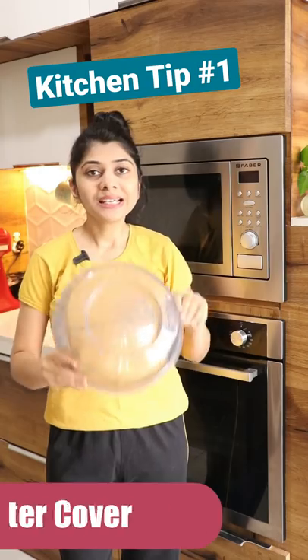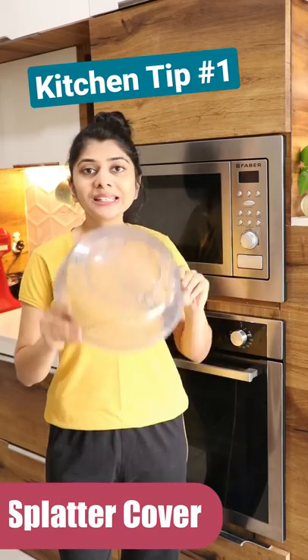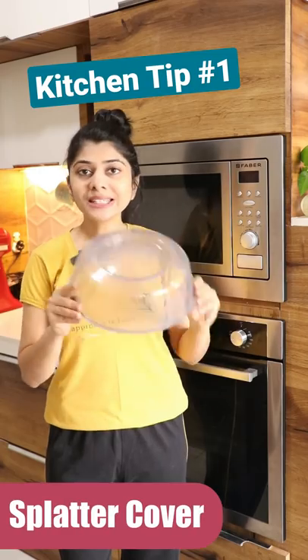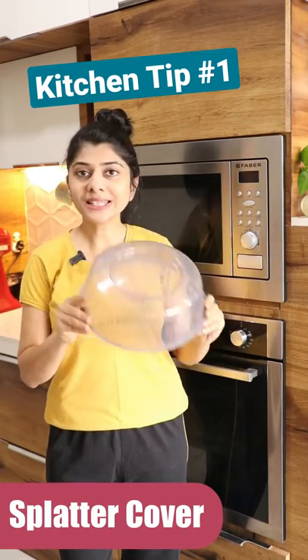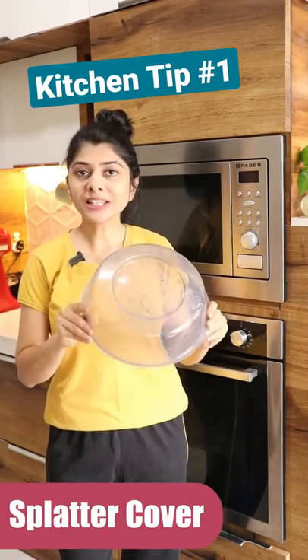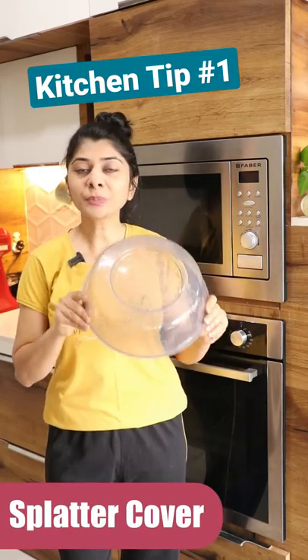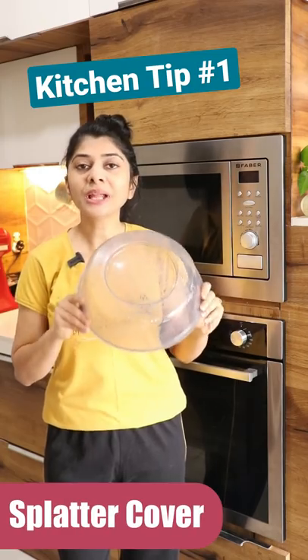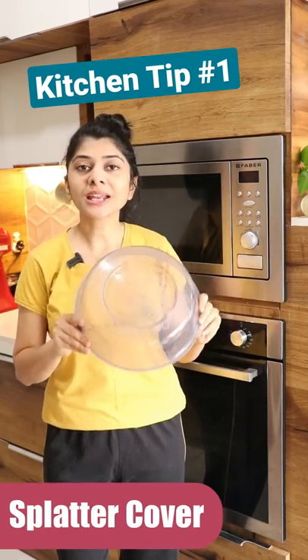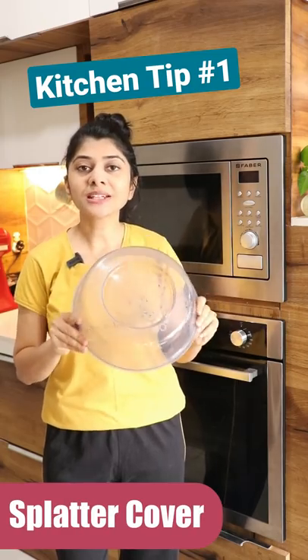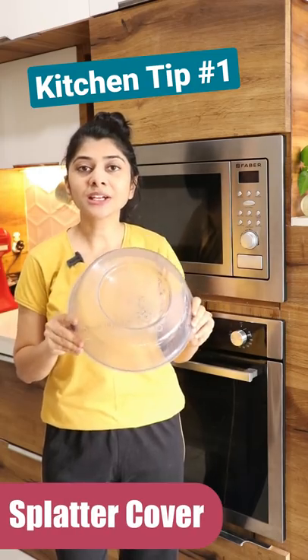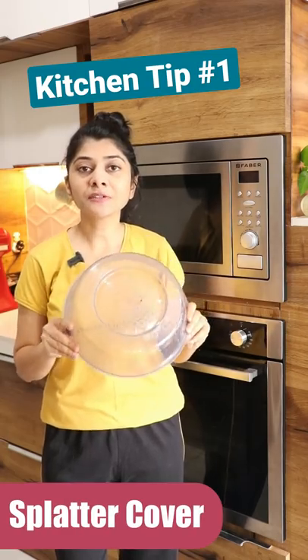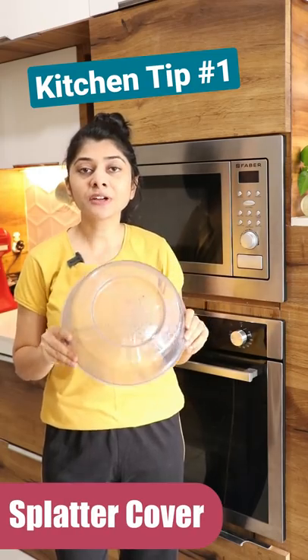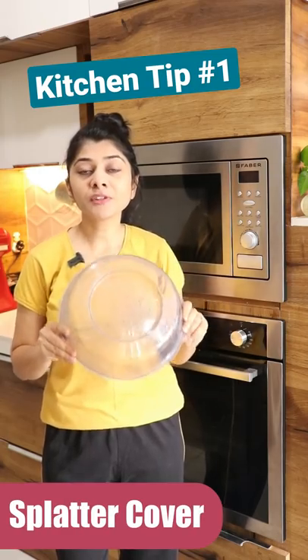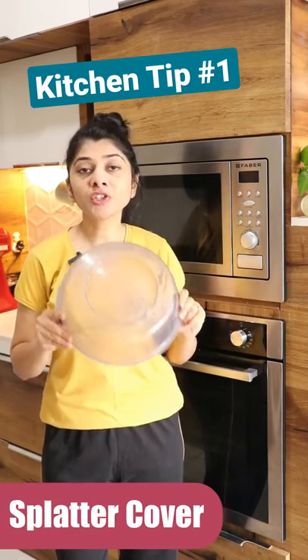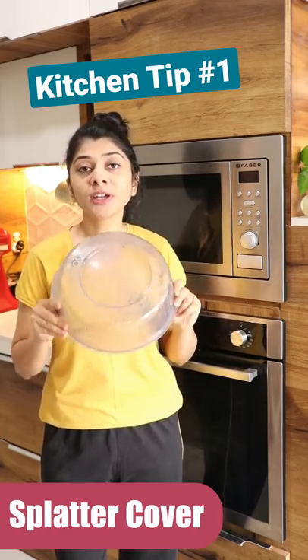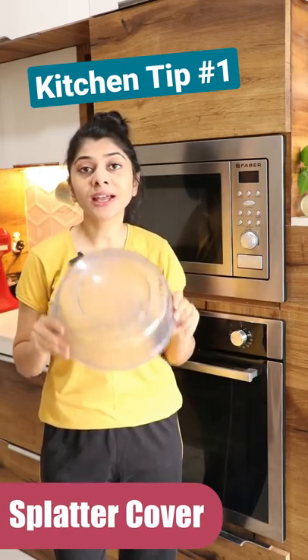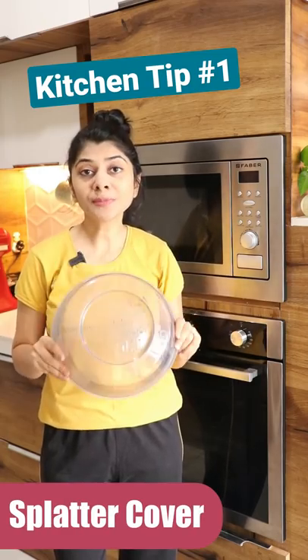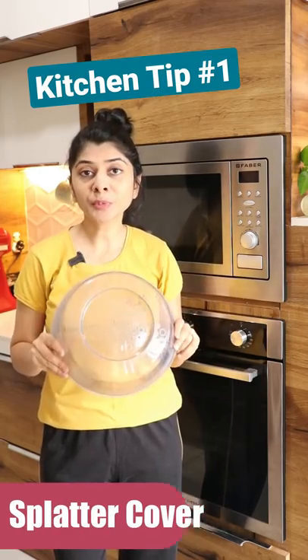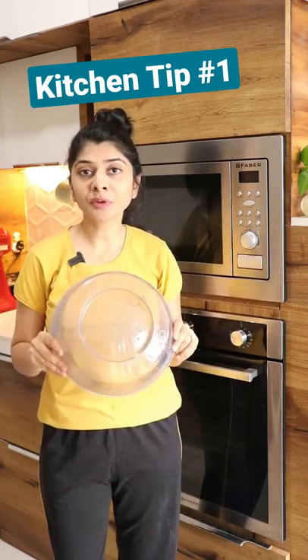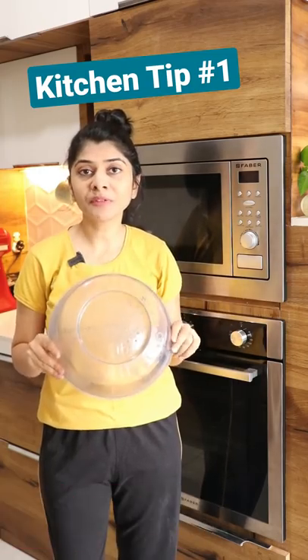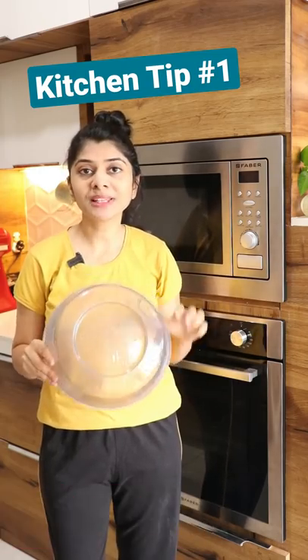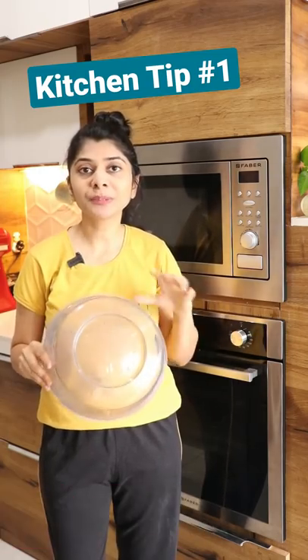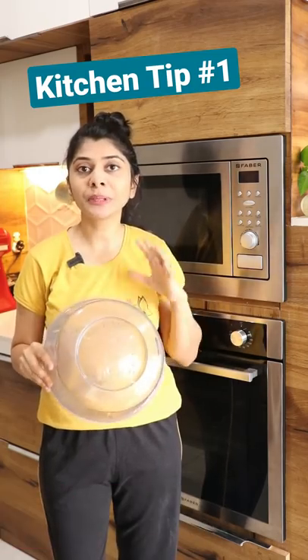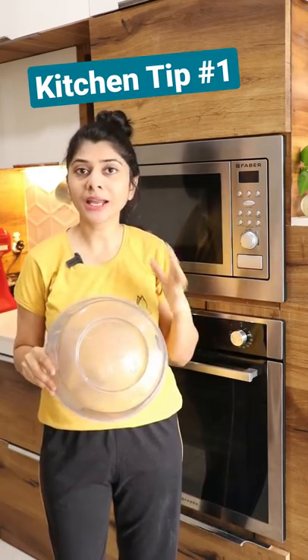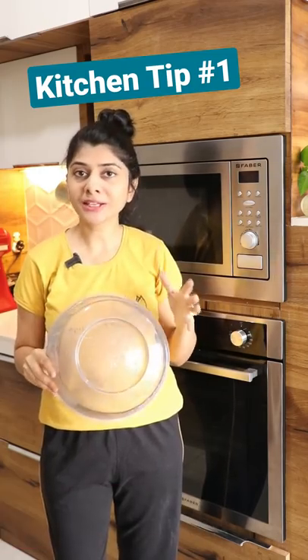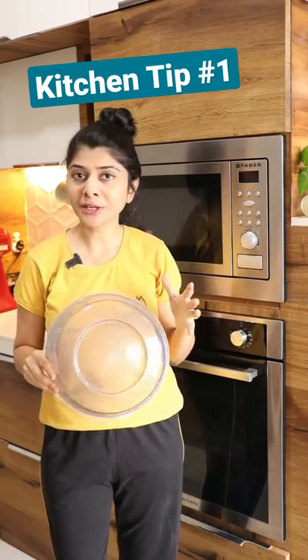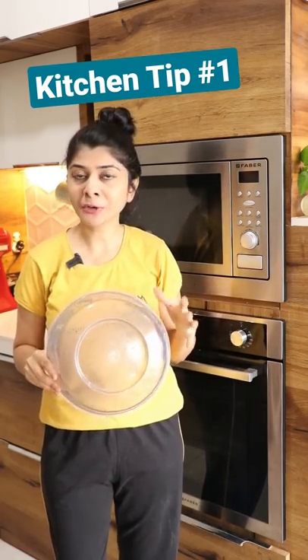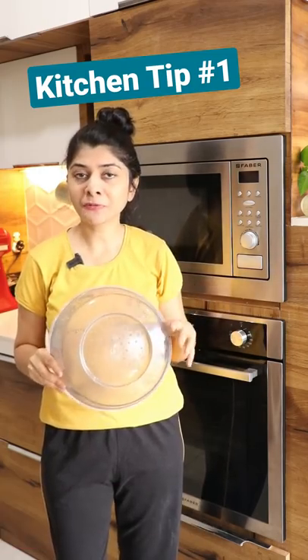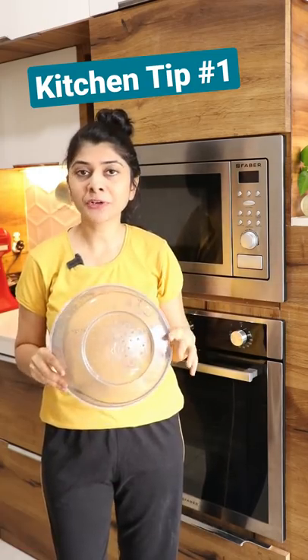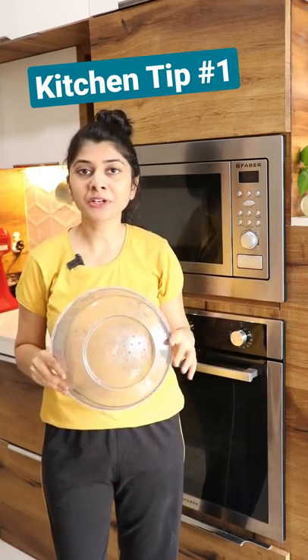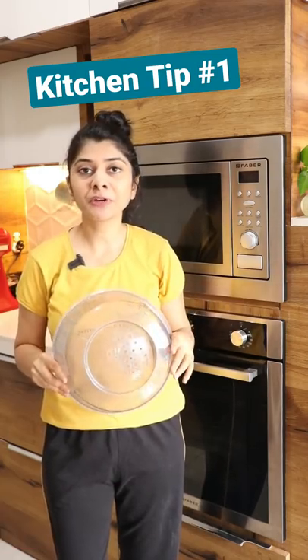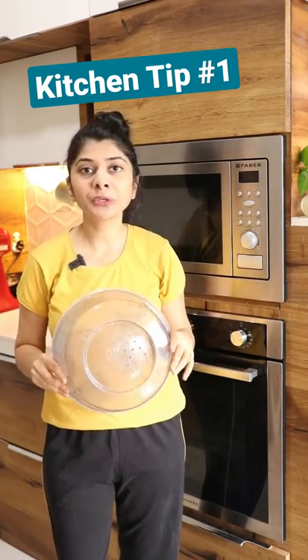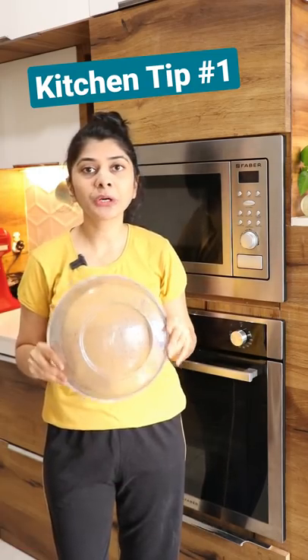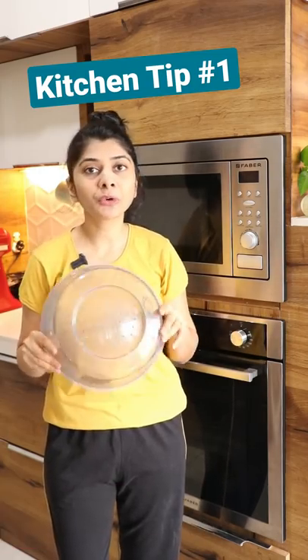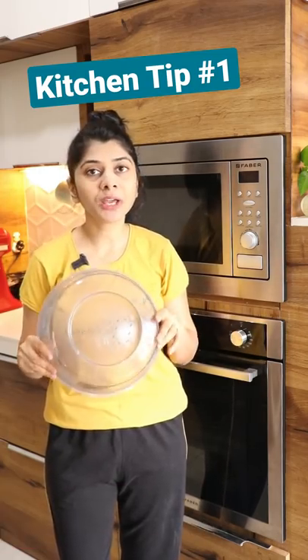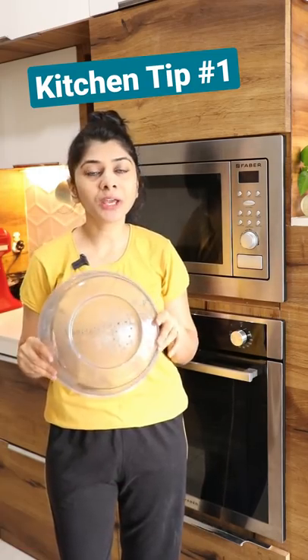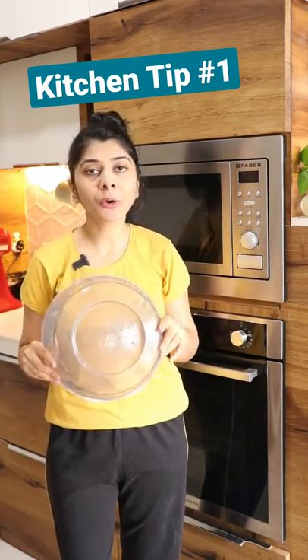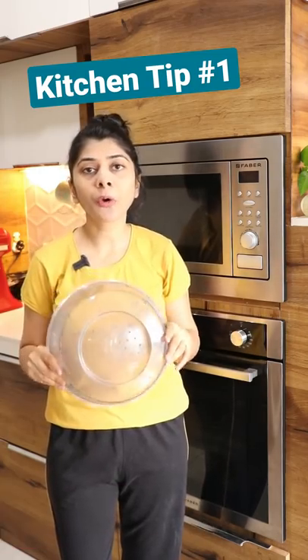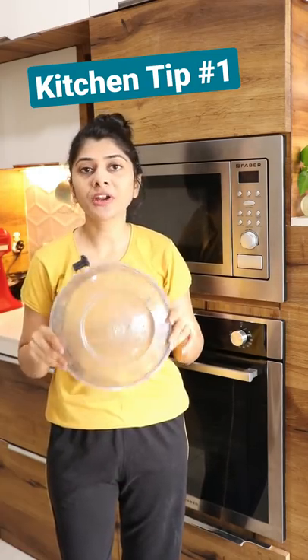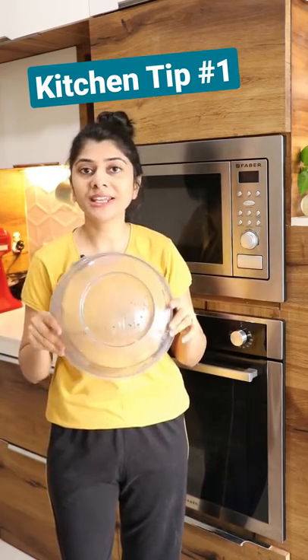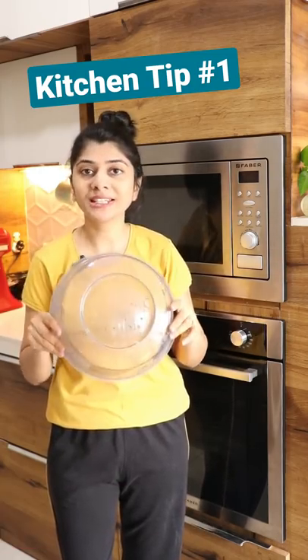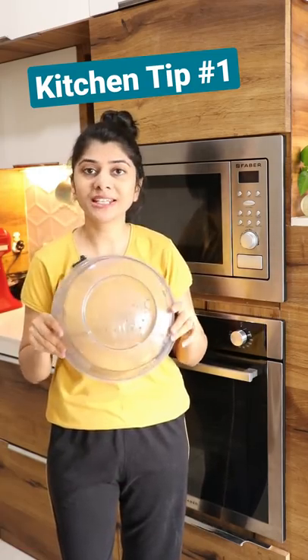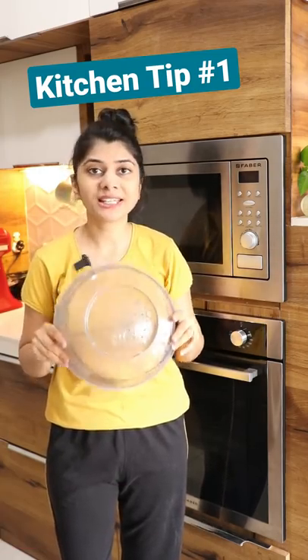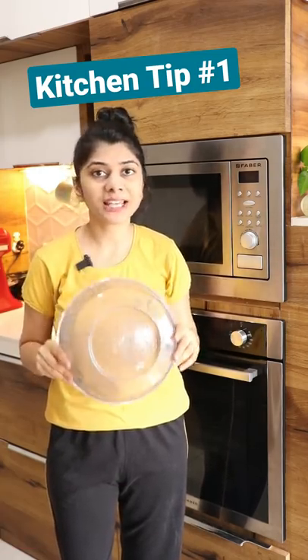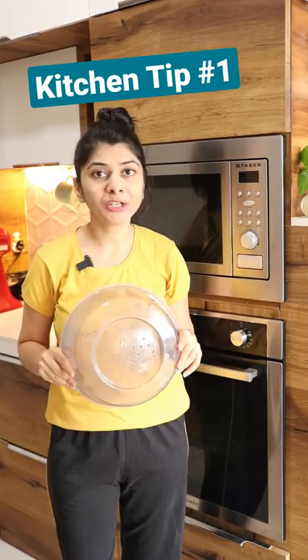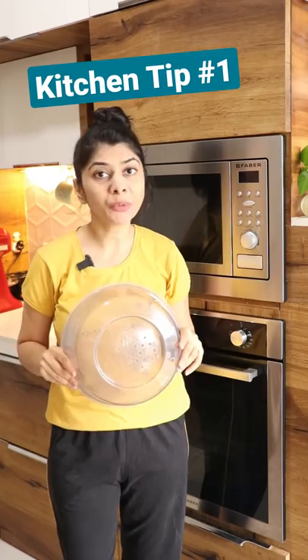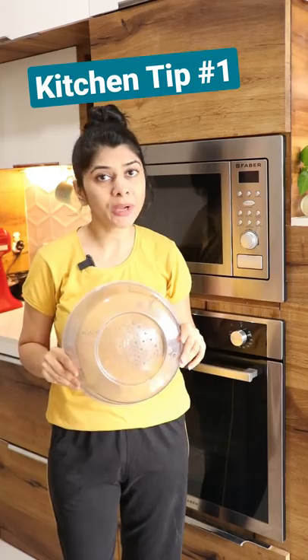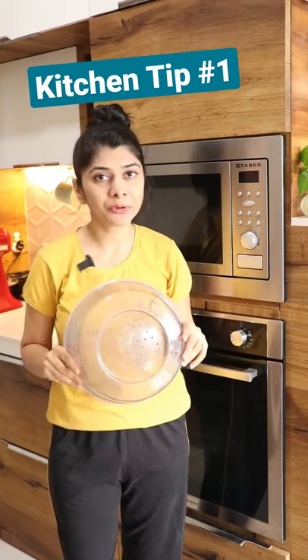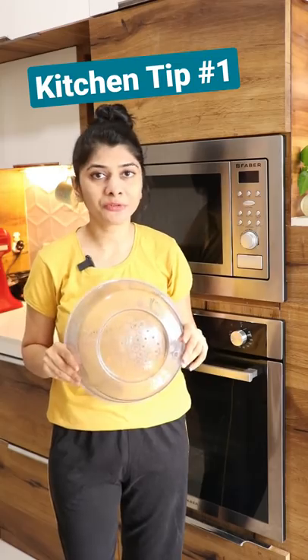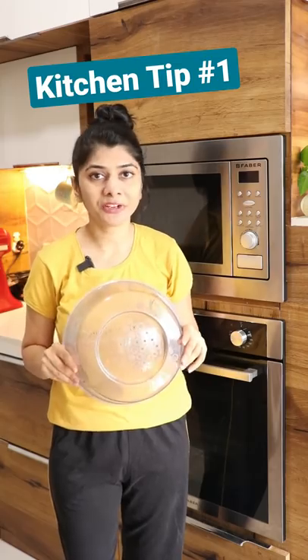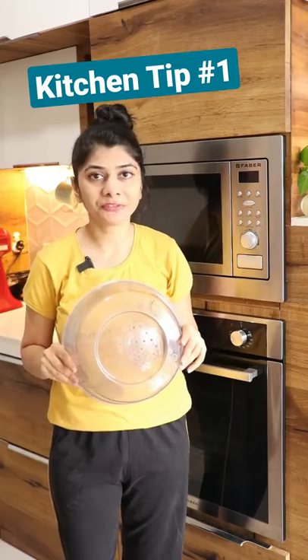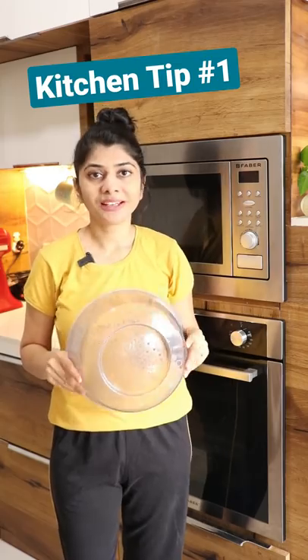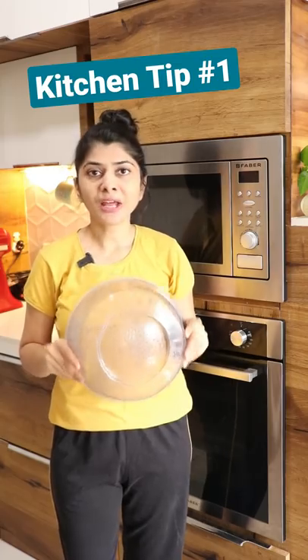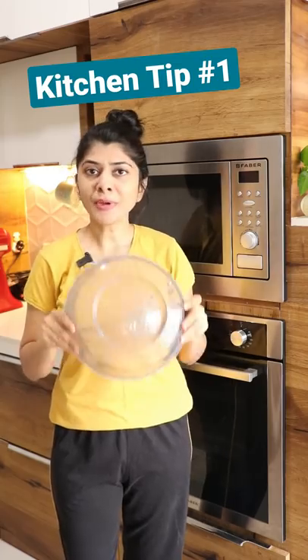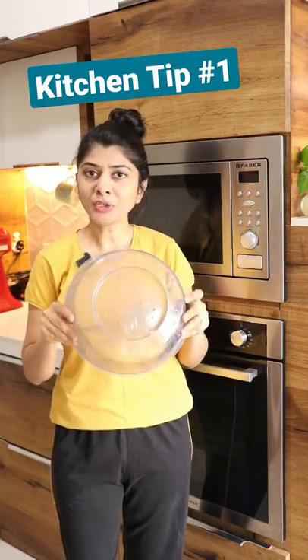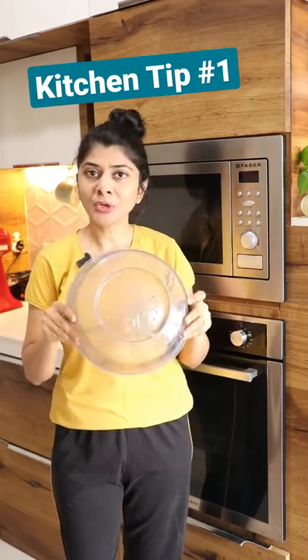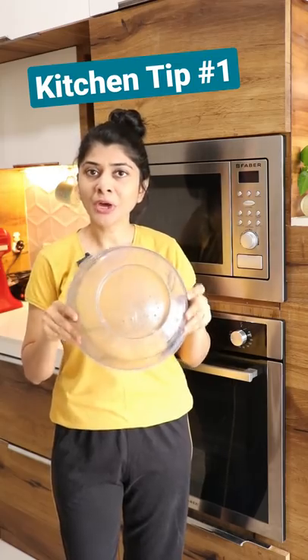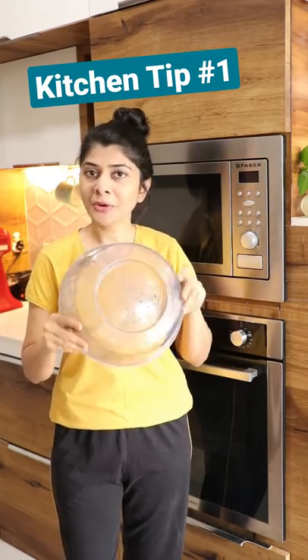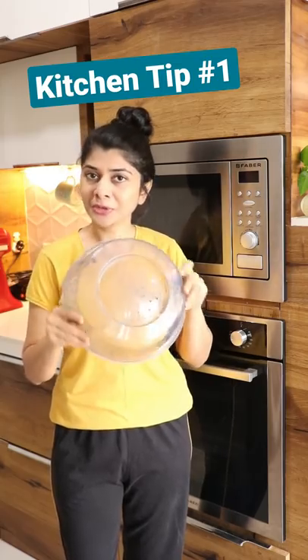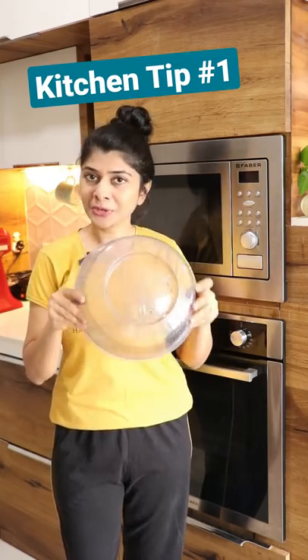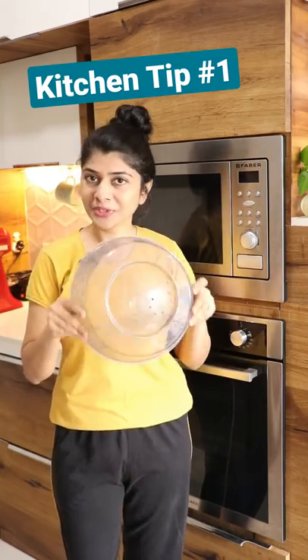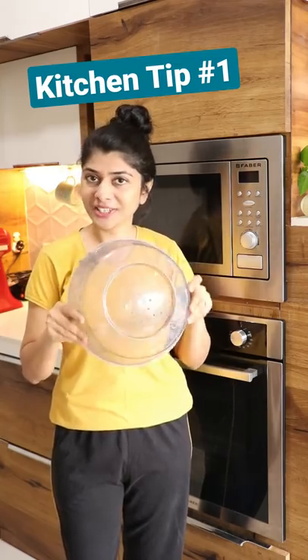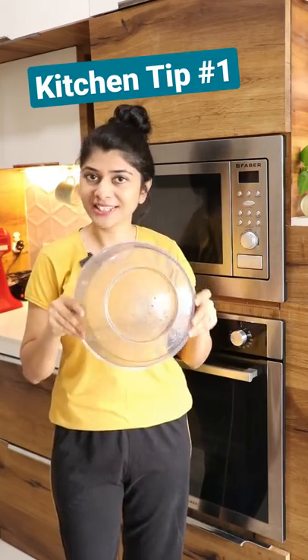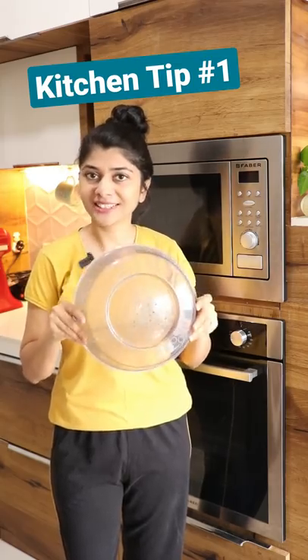This is a splatter cover which helps prevent splattering of whatever you are cooking or heating inside your microwave. Let me show you how to use it.